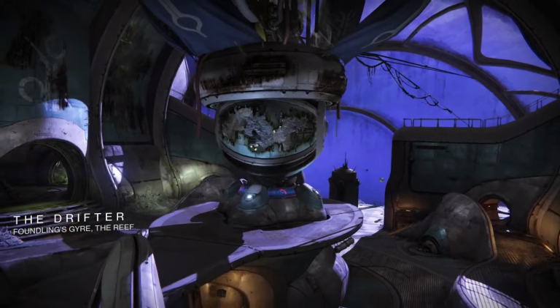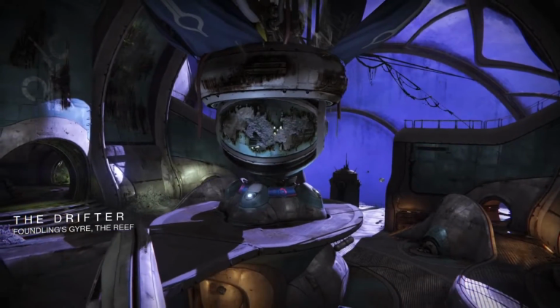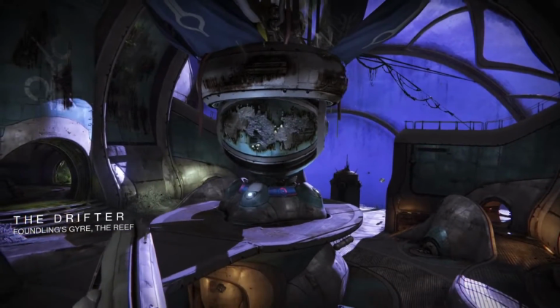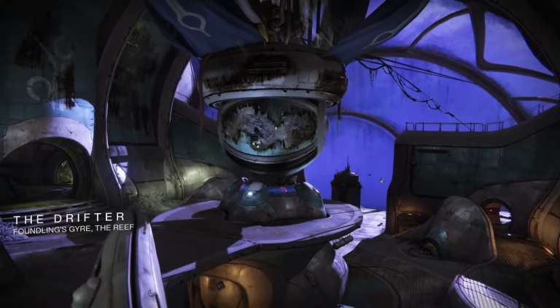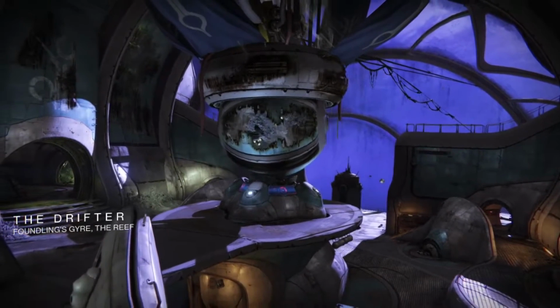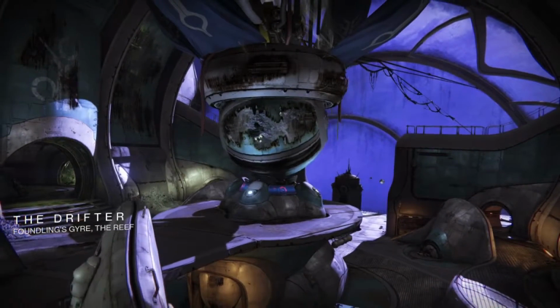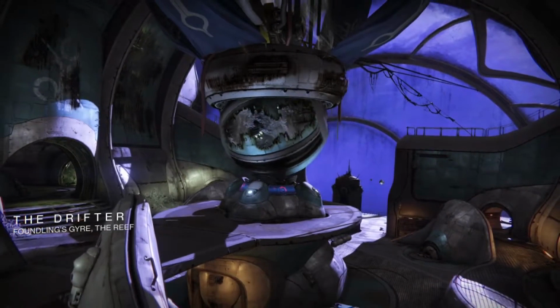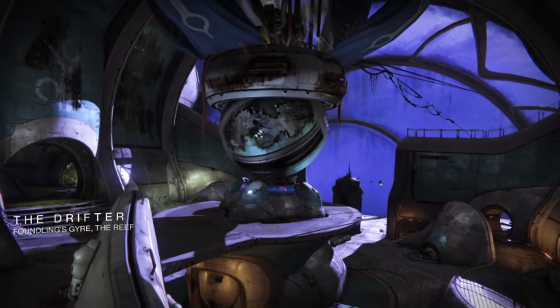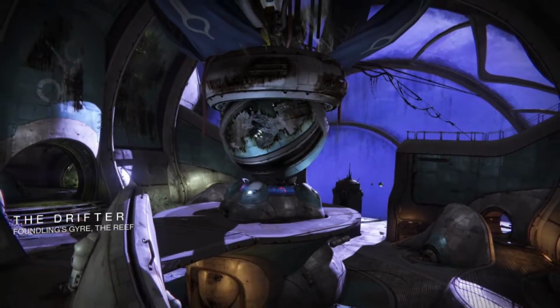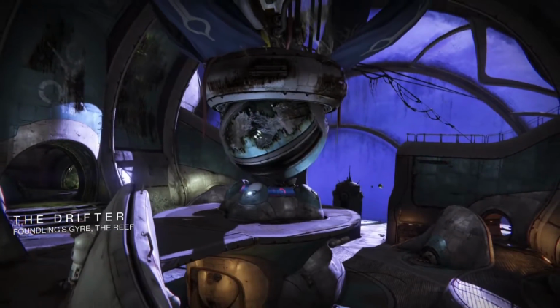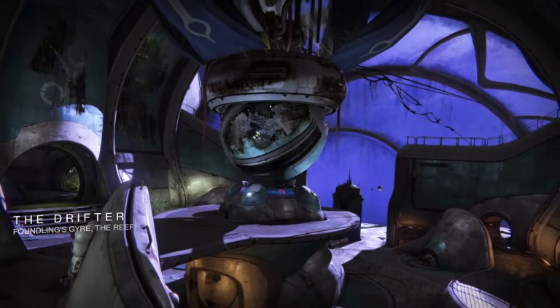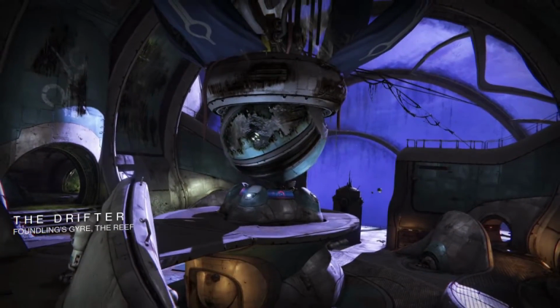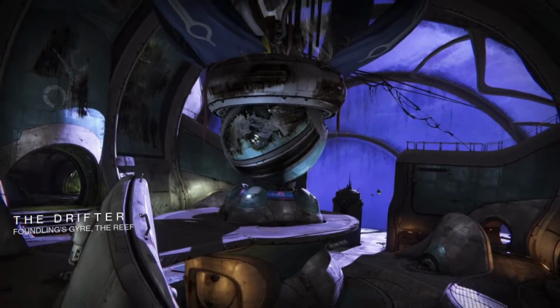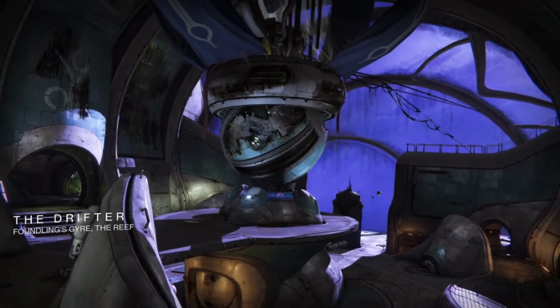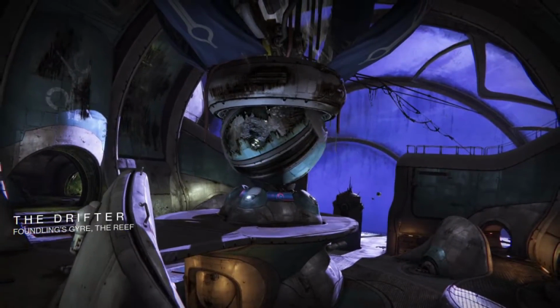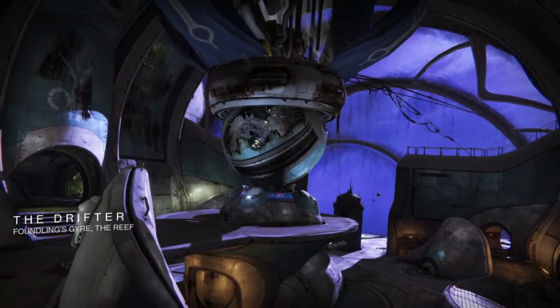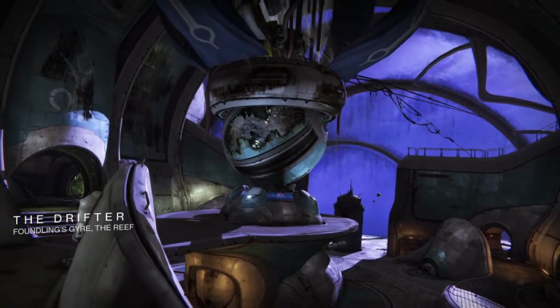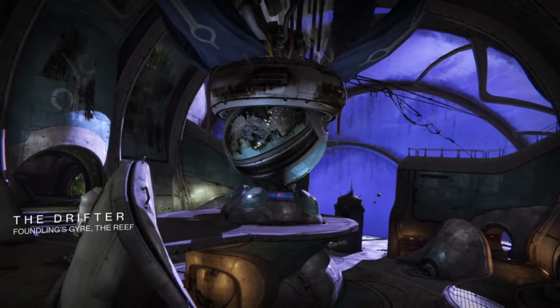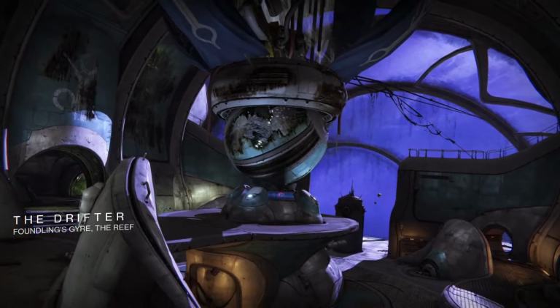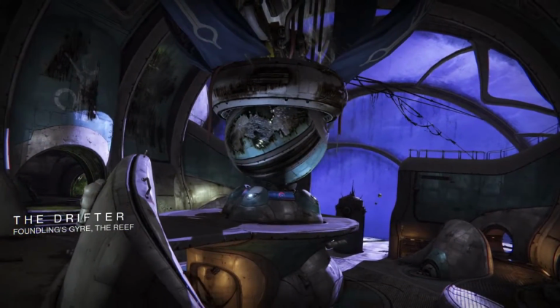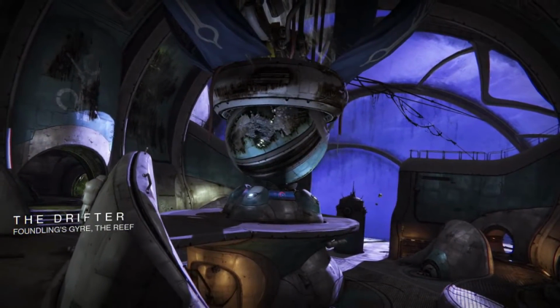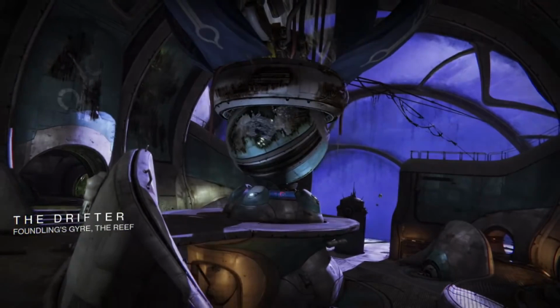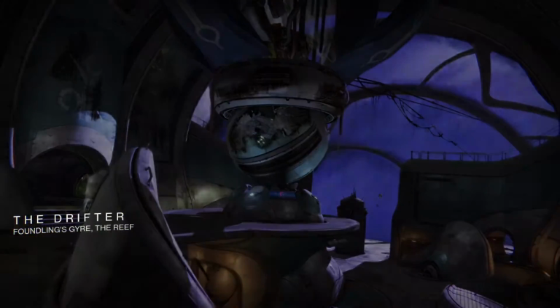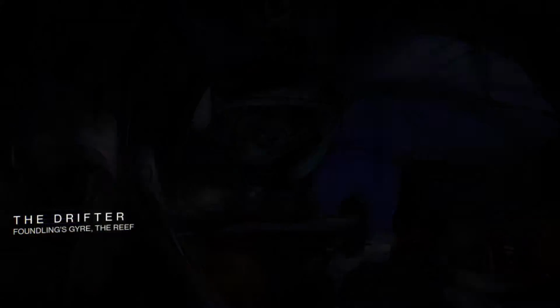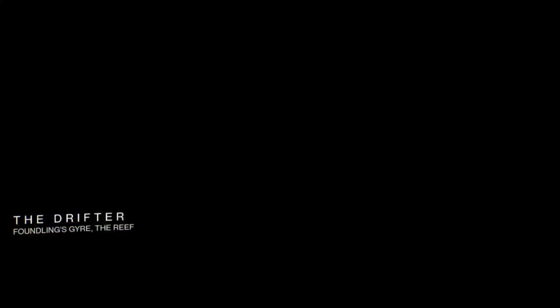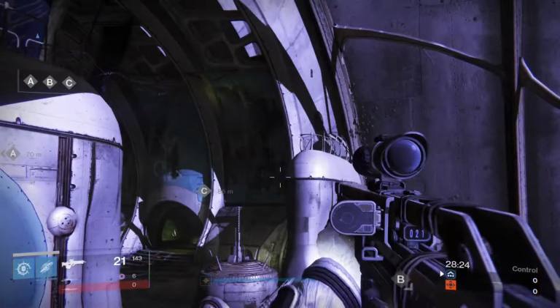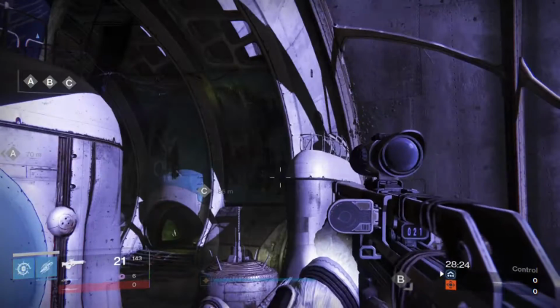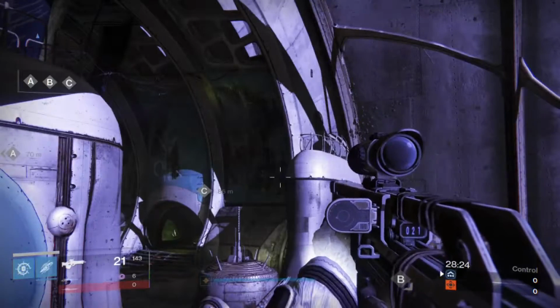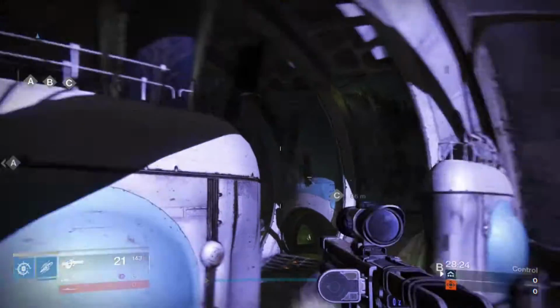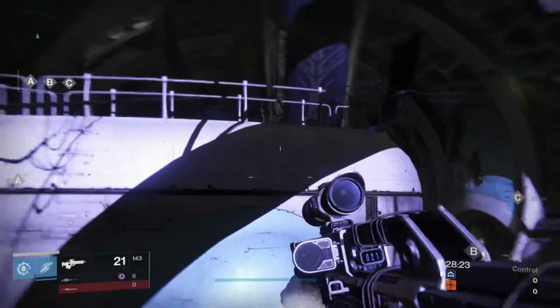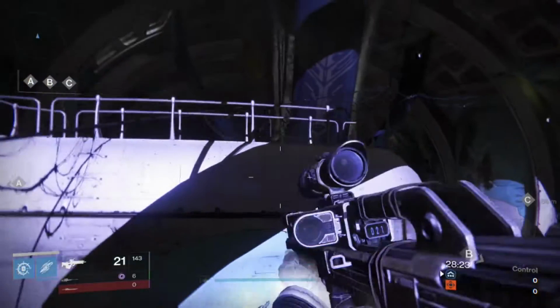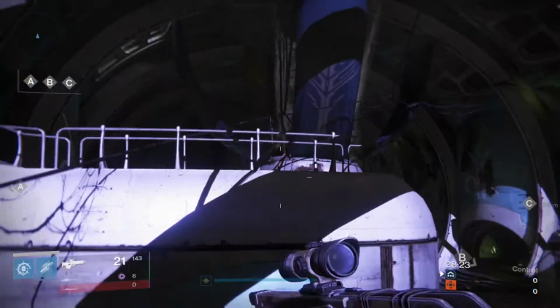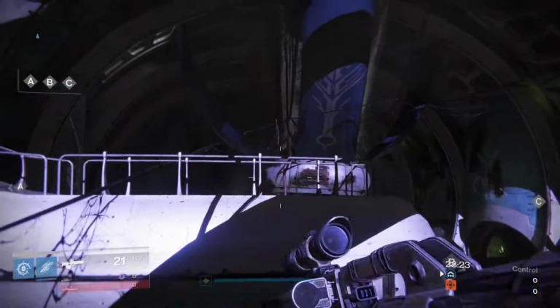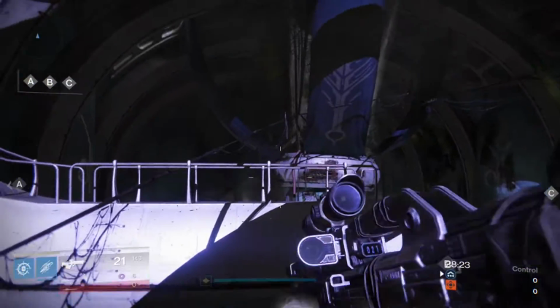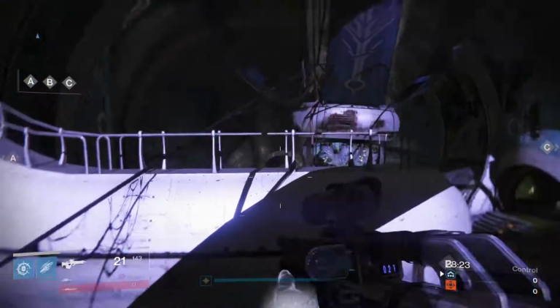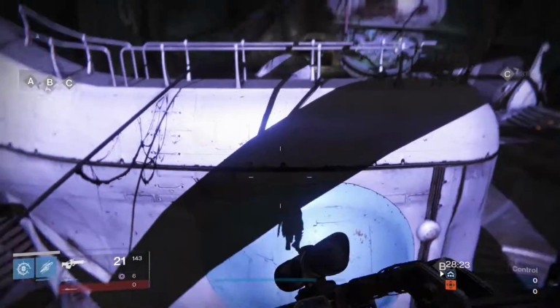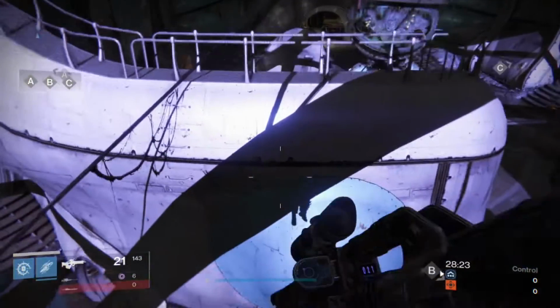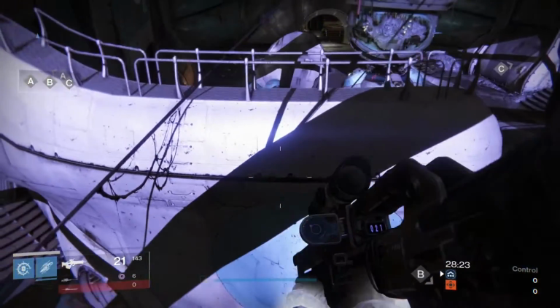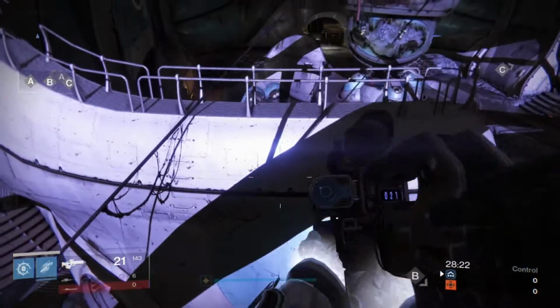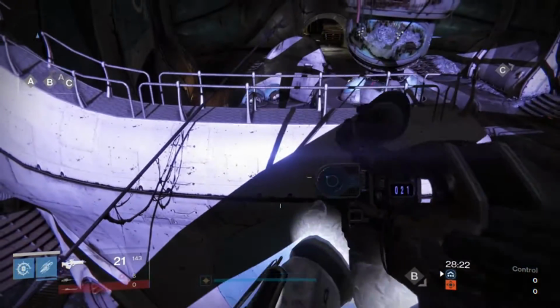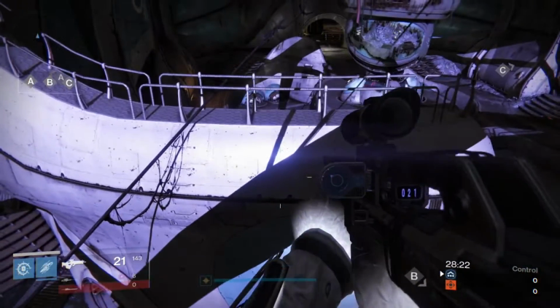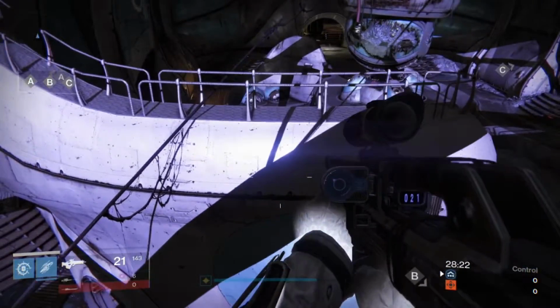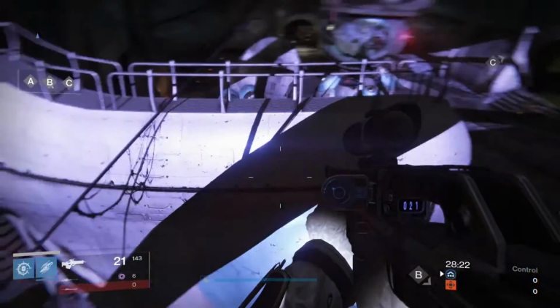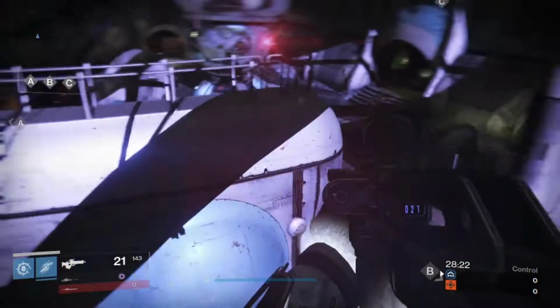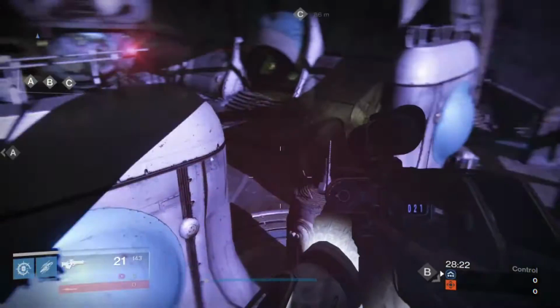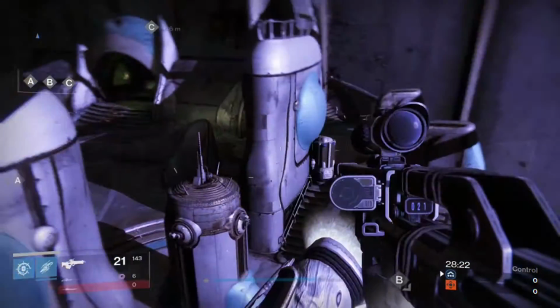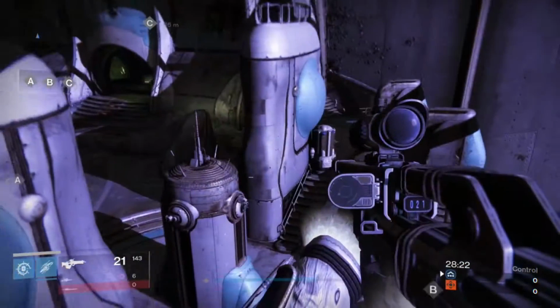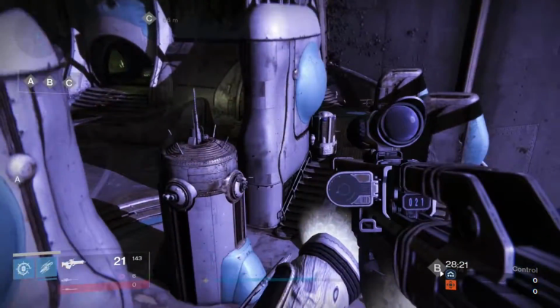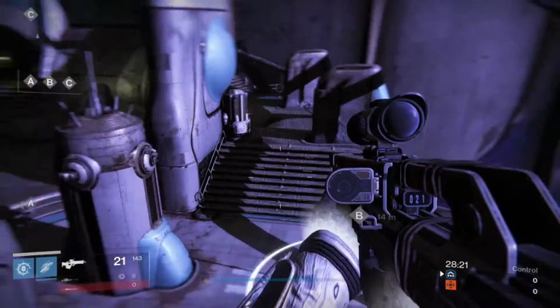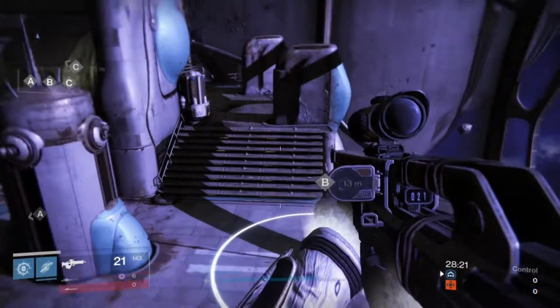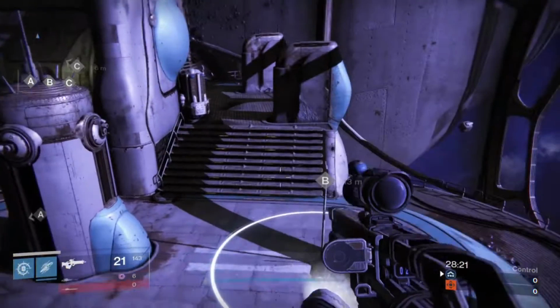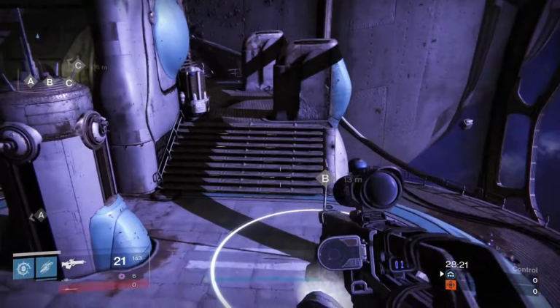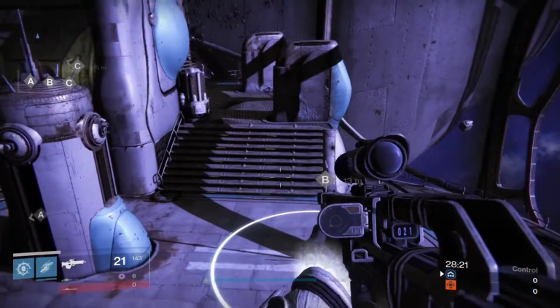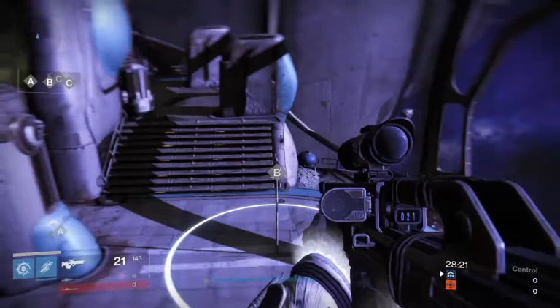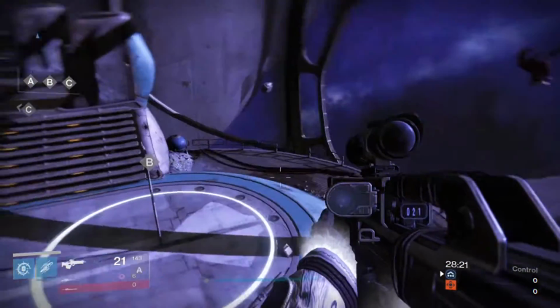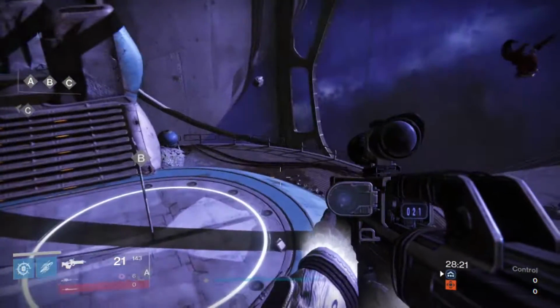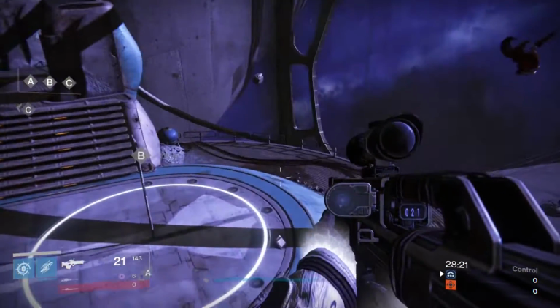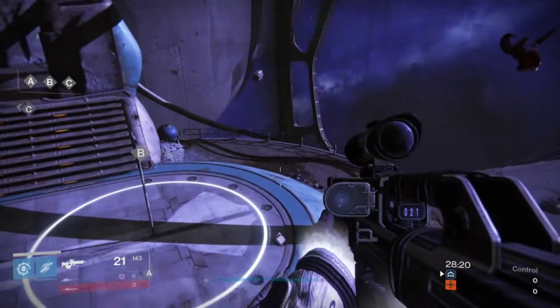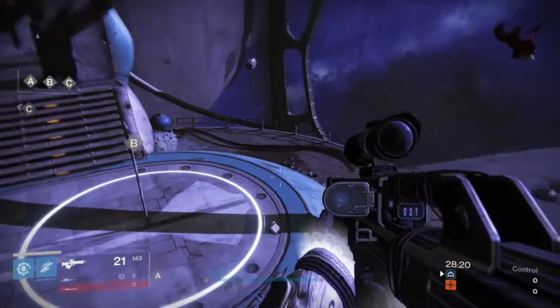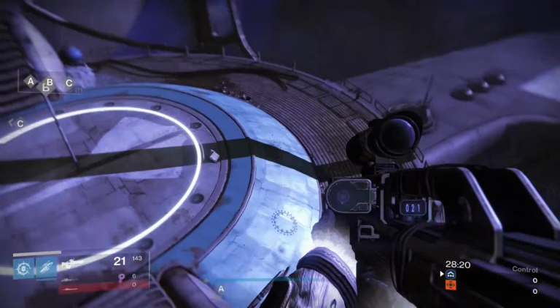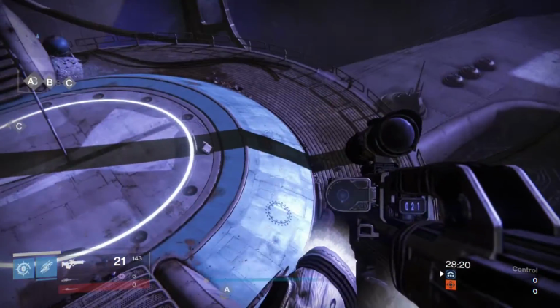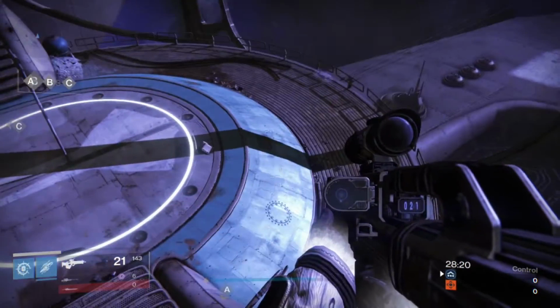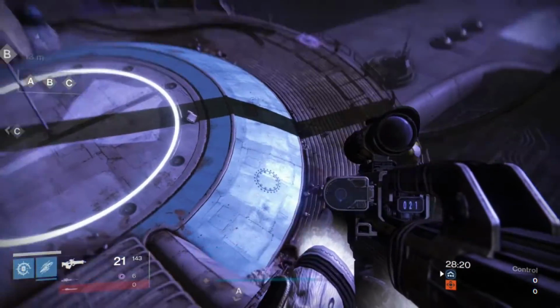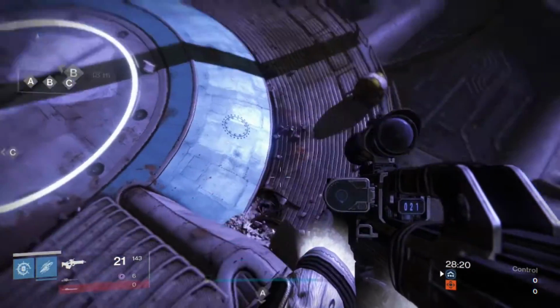The next map is the Drifter. The ghost will be located on the lower section along the outside of the B objective.